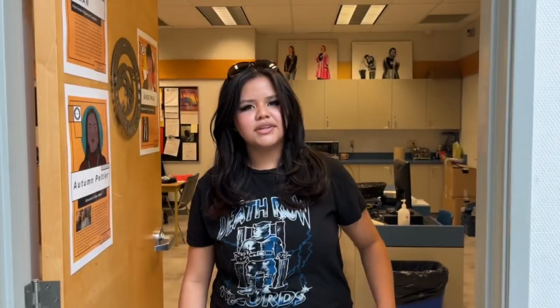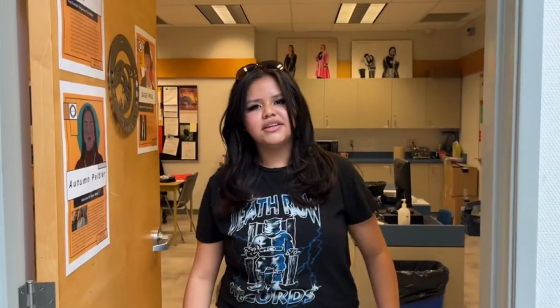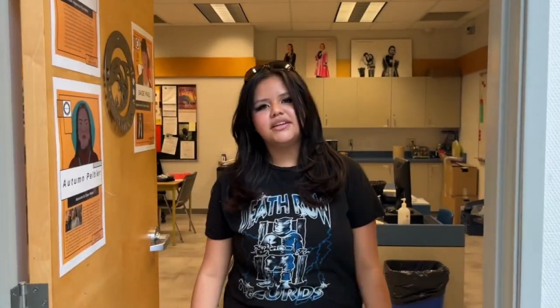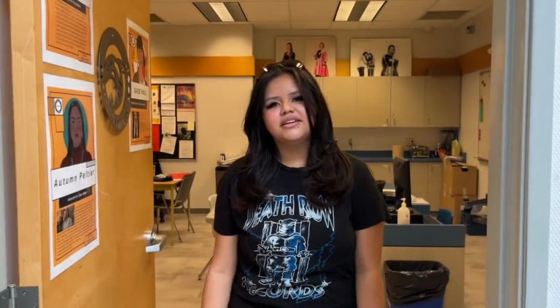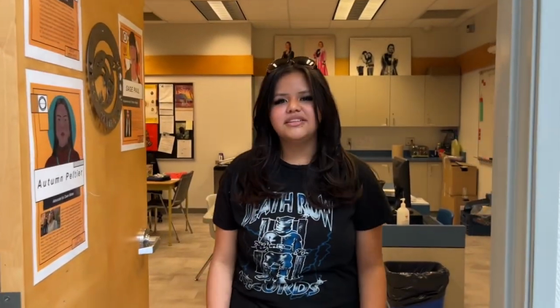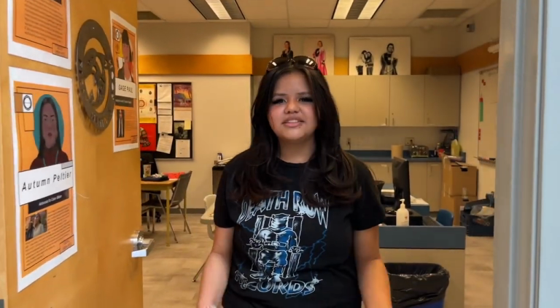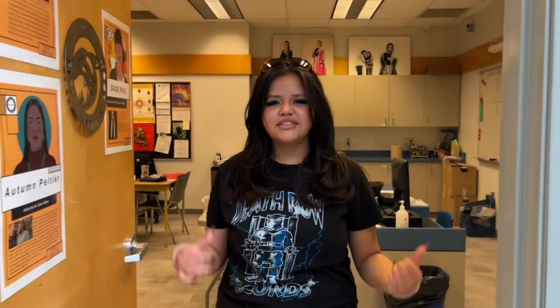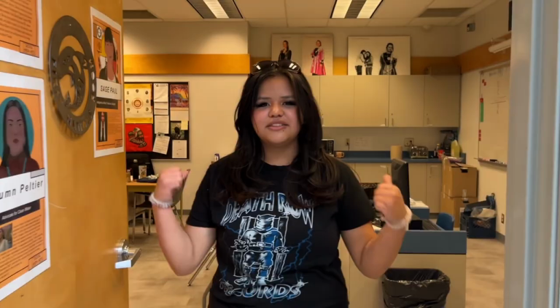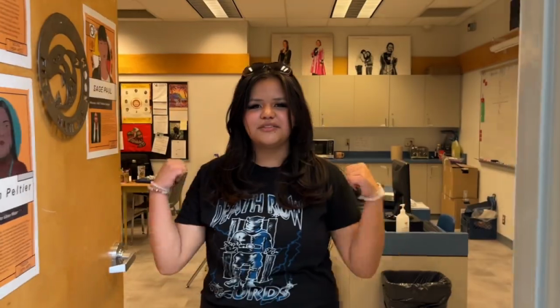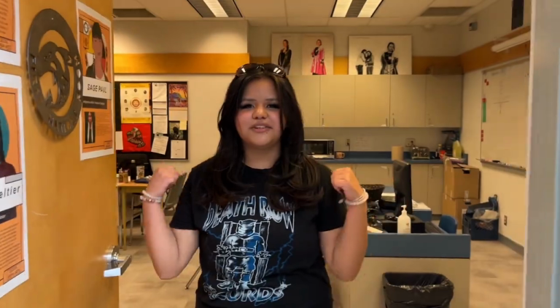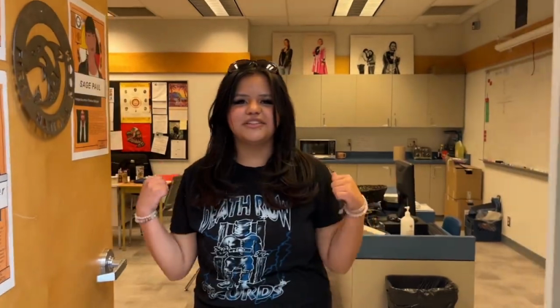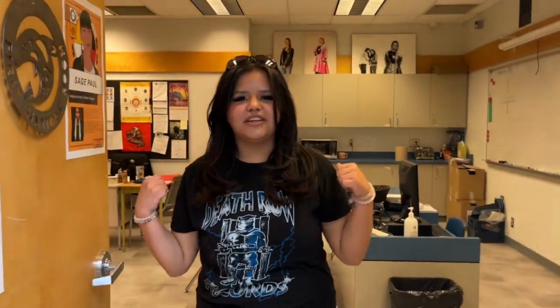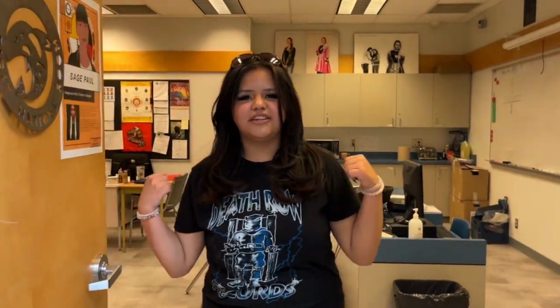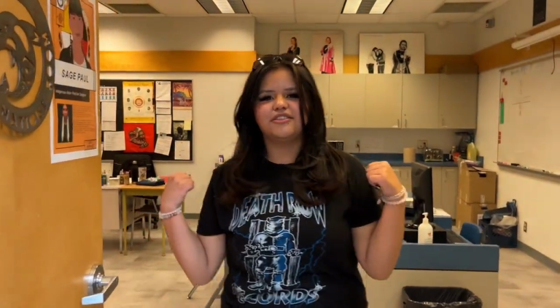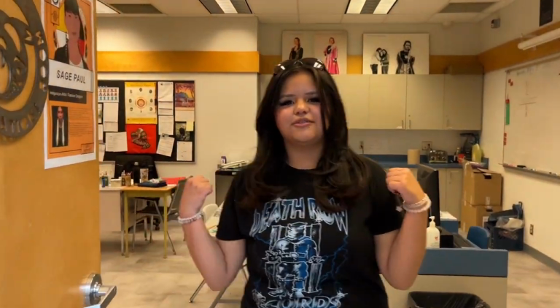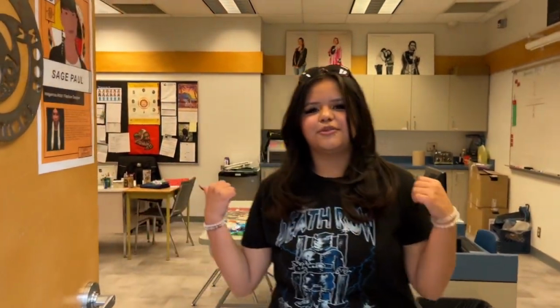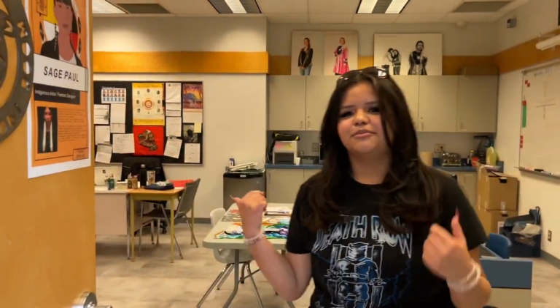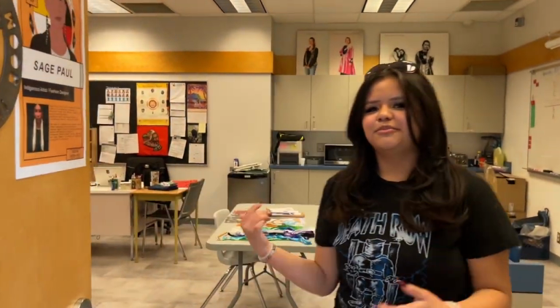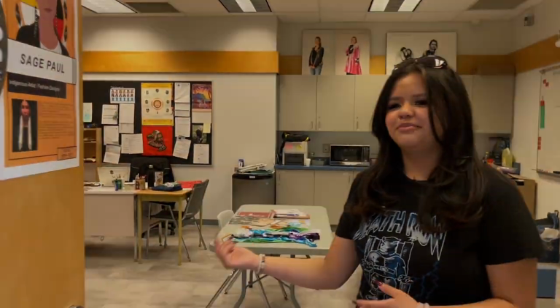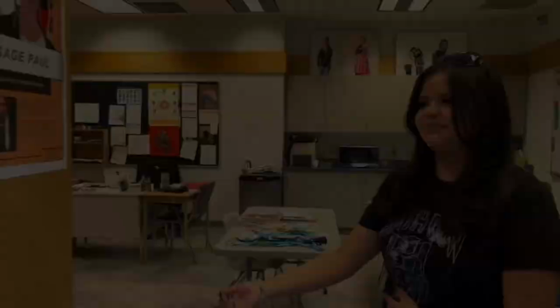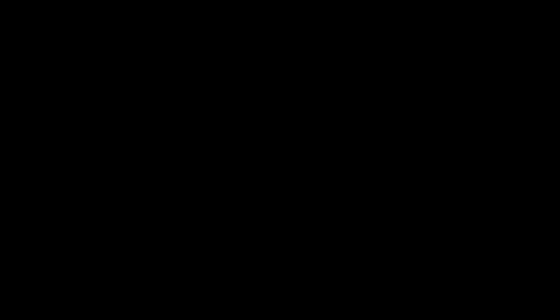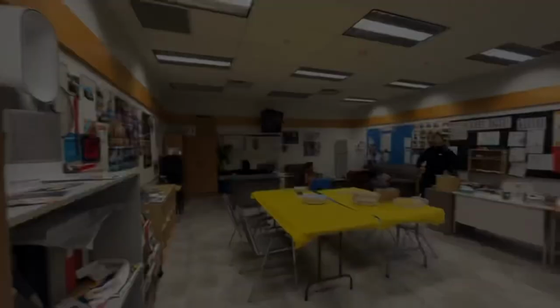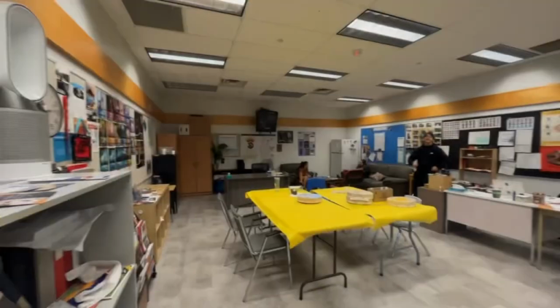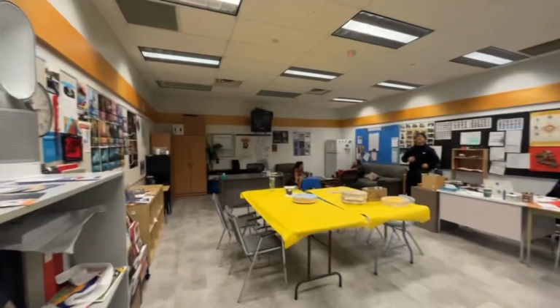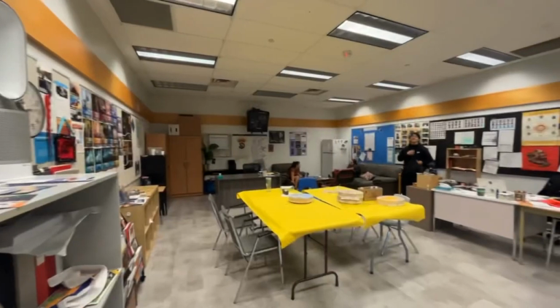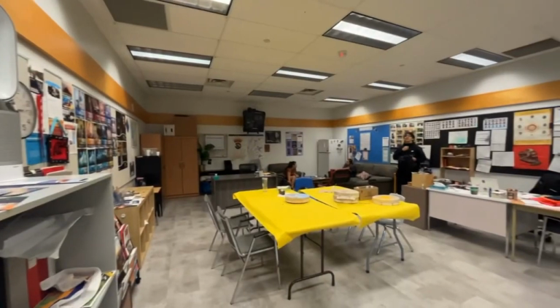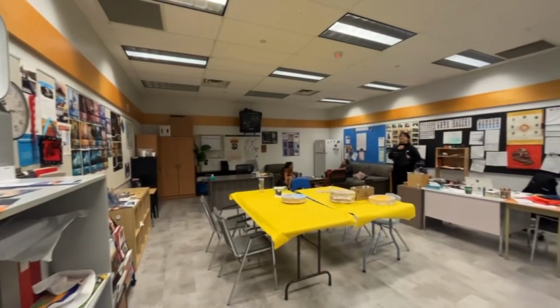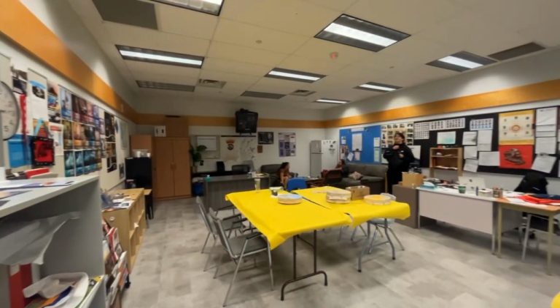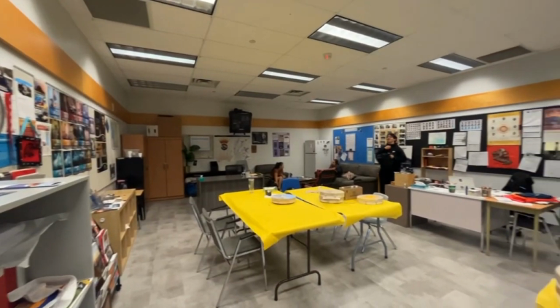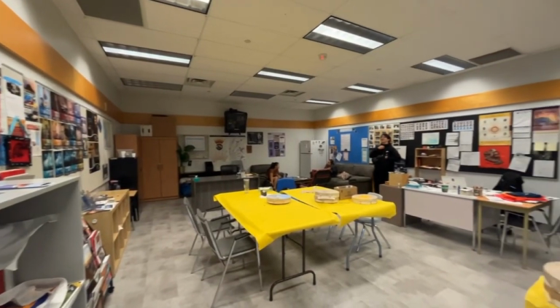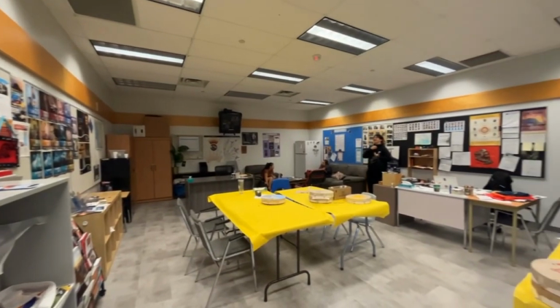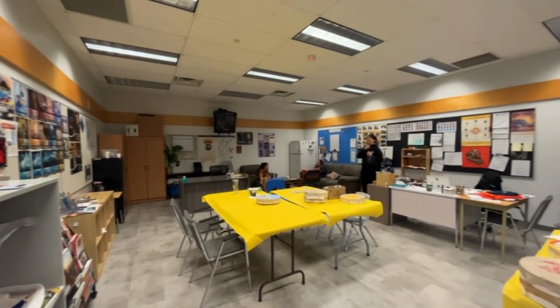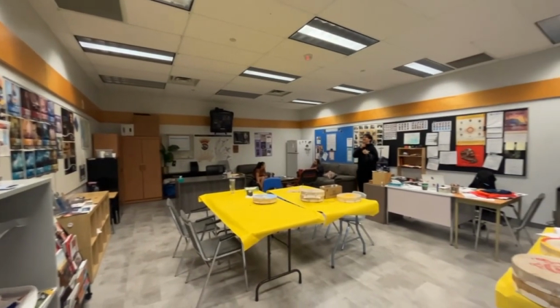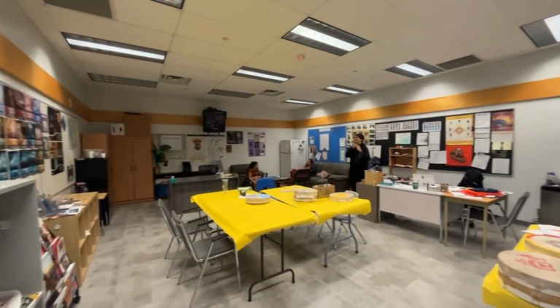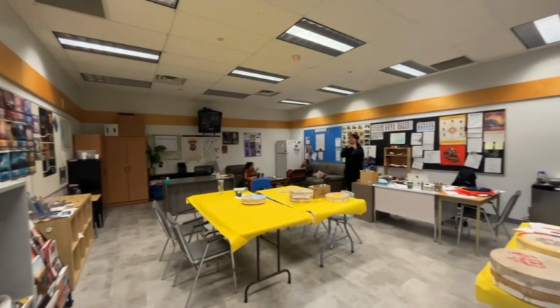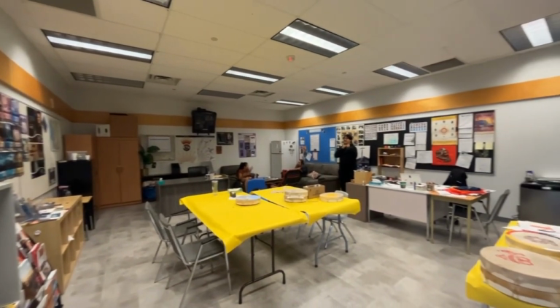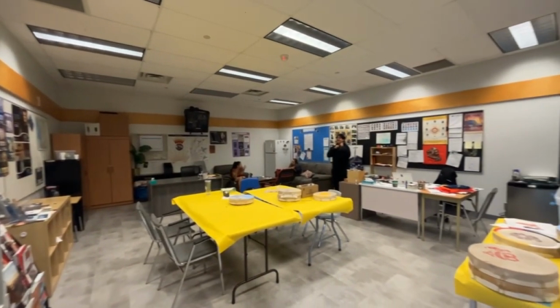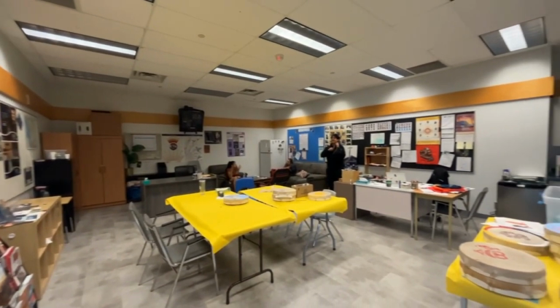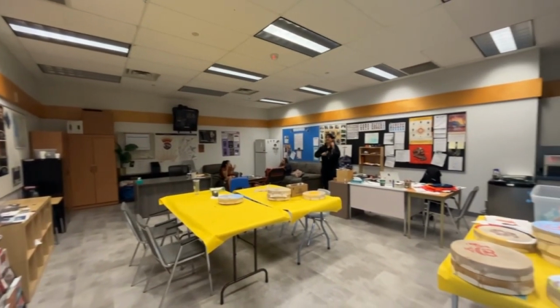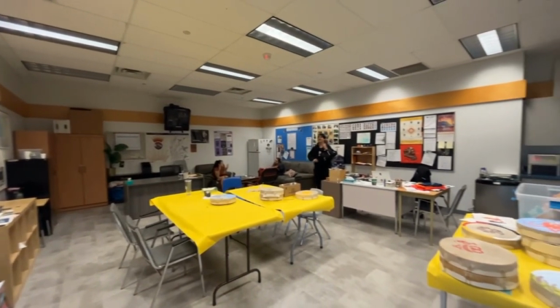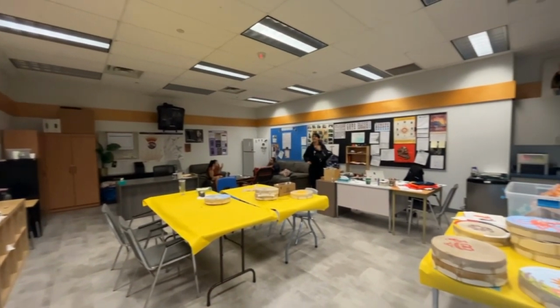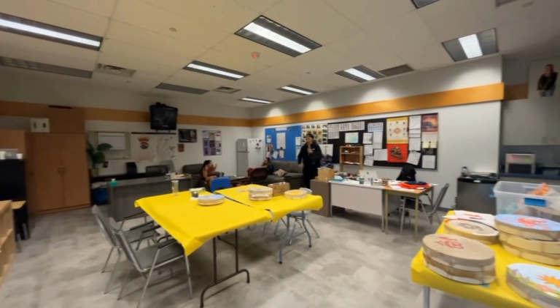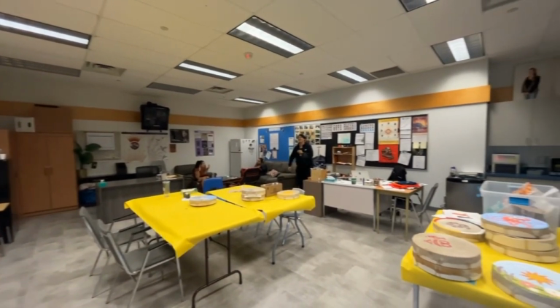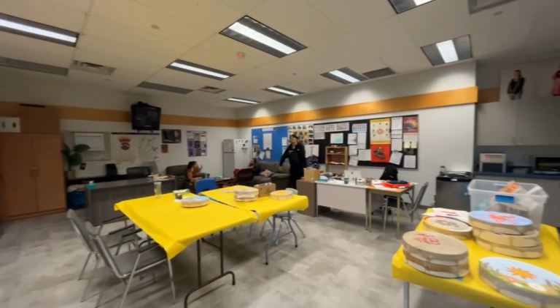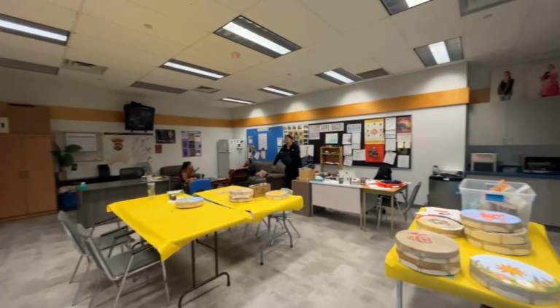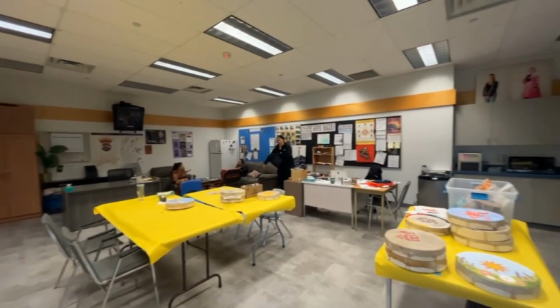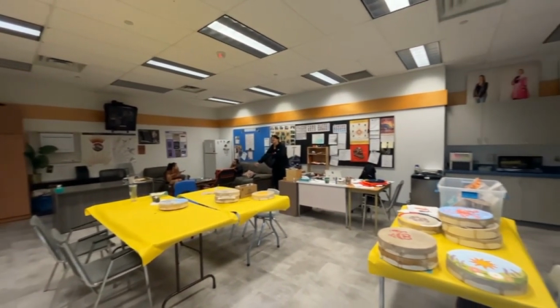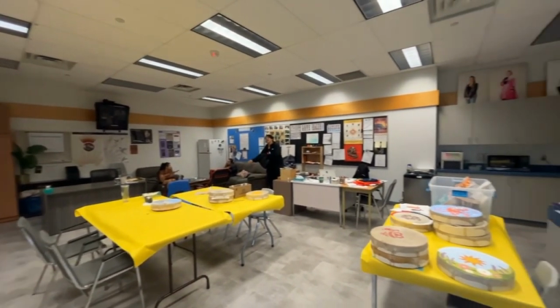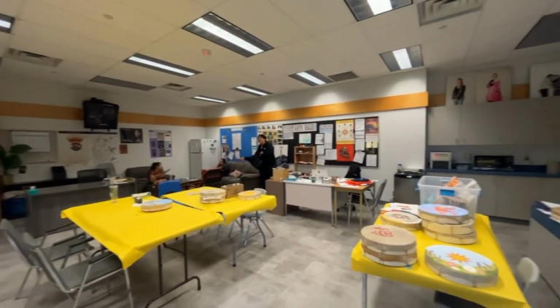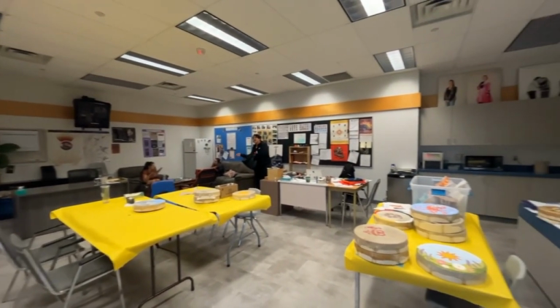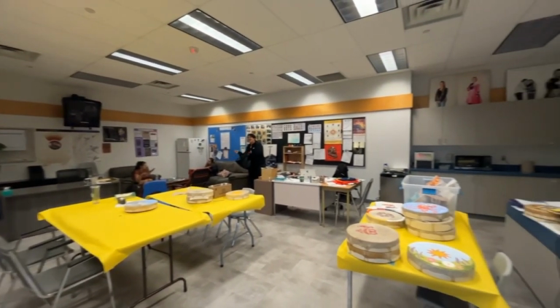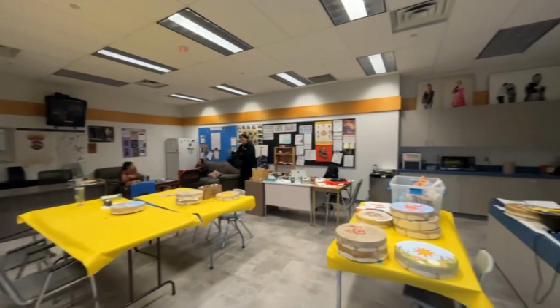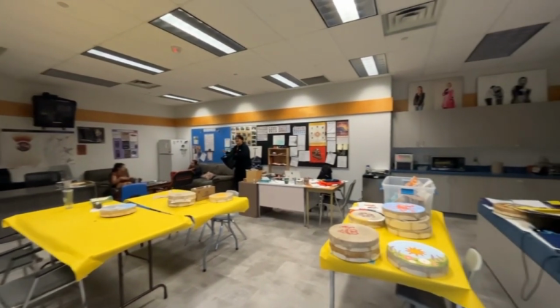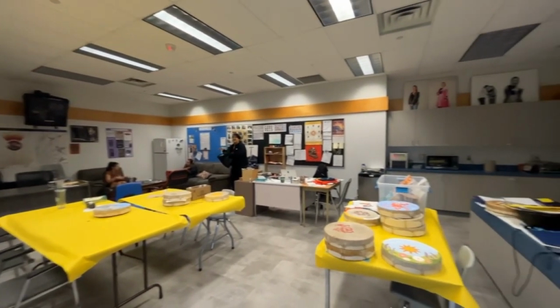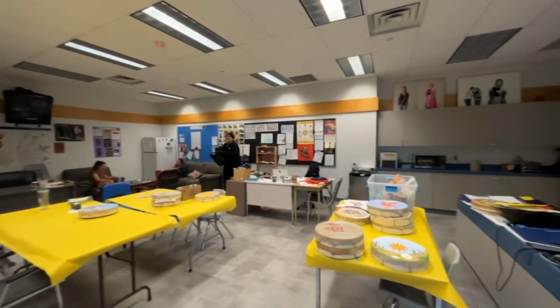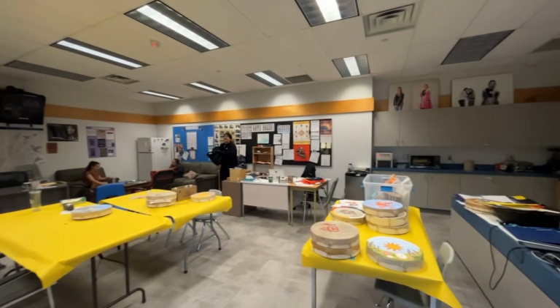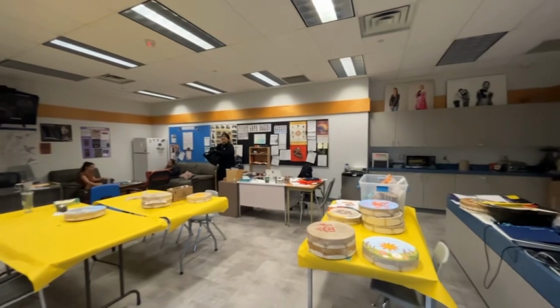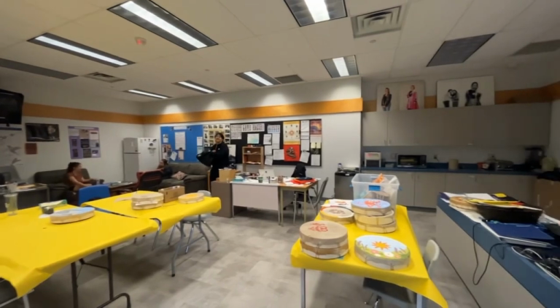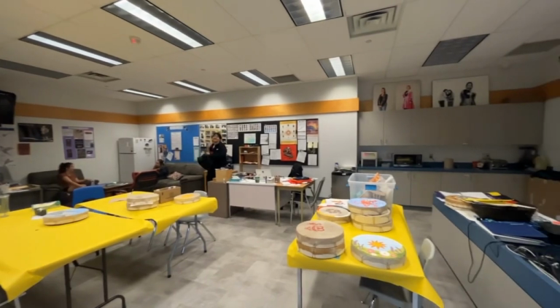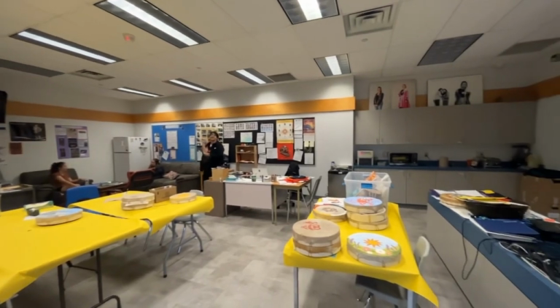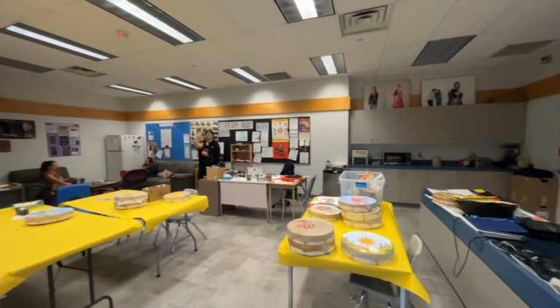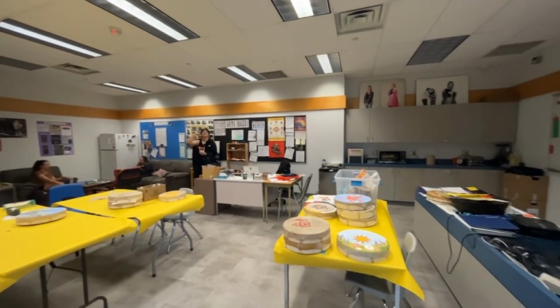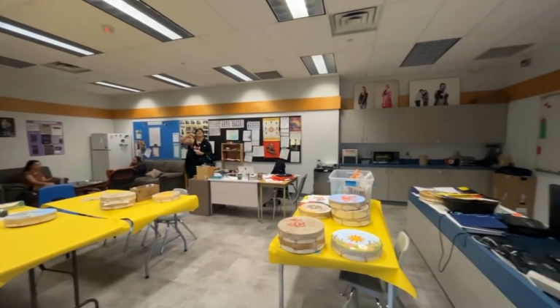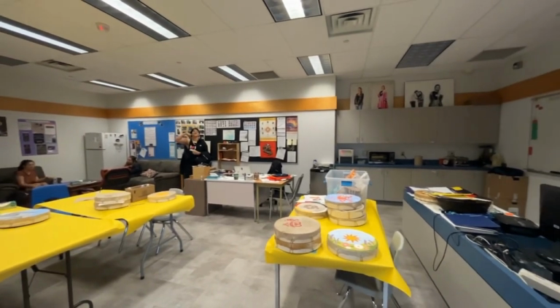This is the First Nations room. Some of the First Nations kids come in here to eat lunch or just hang out.